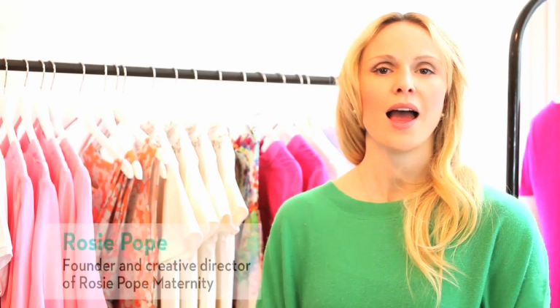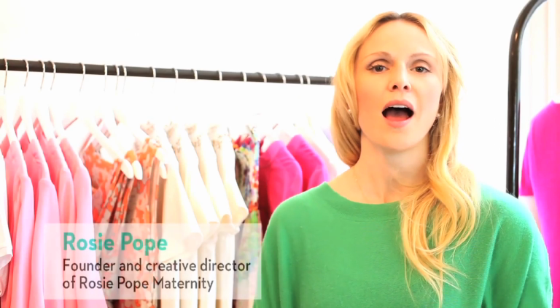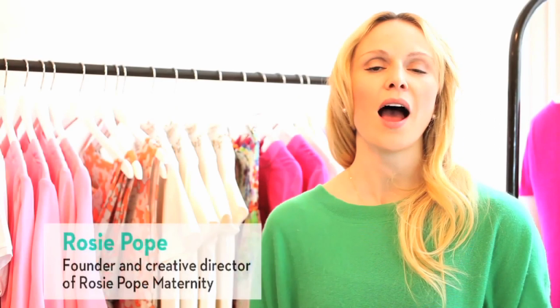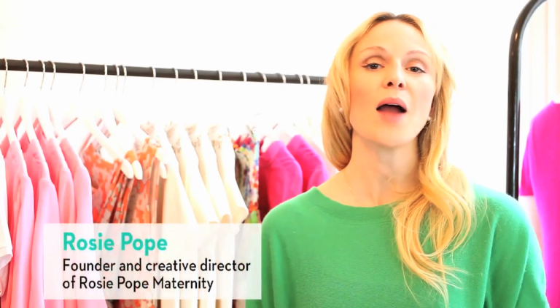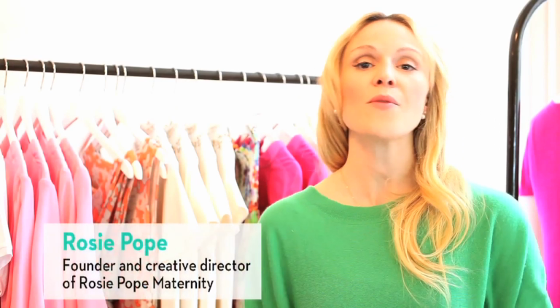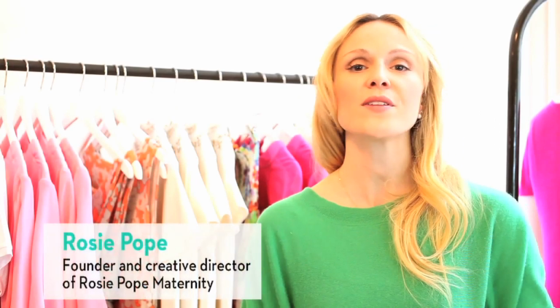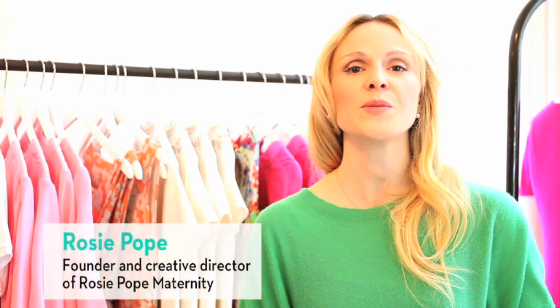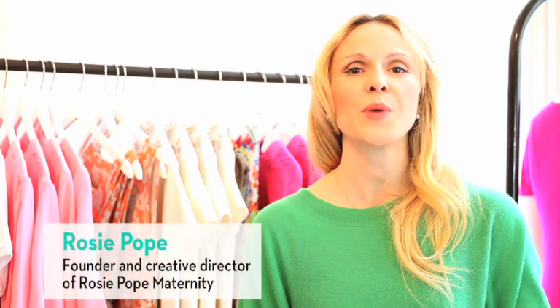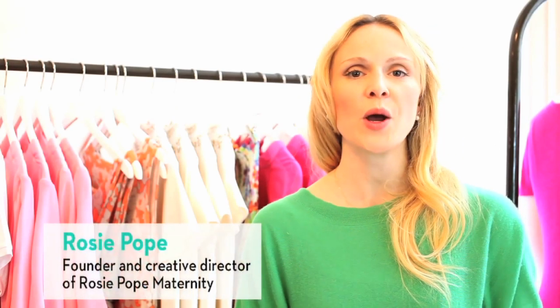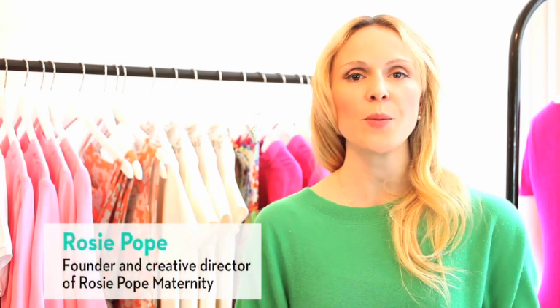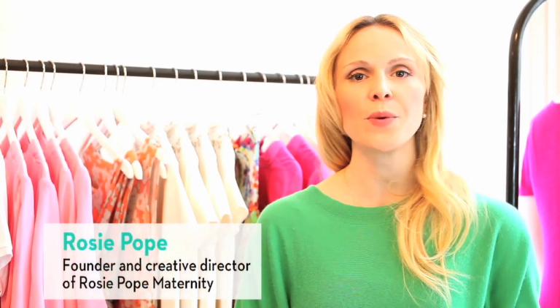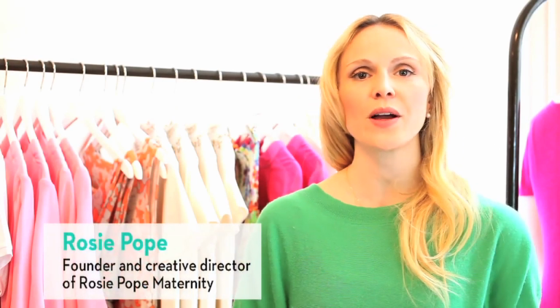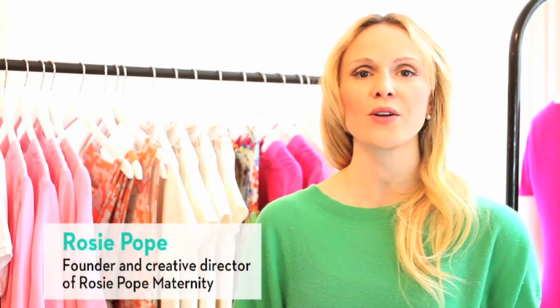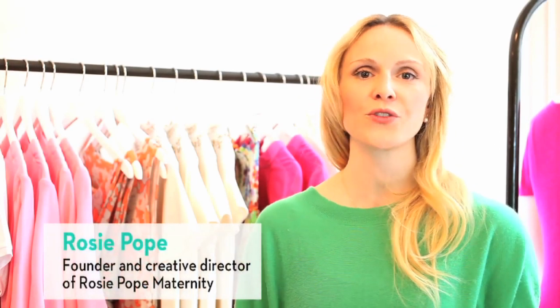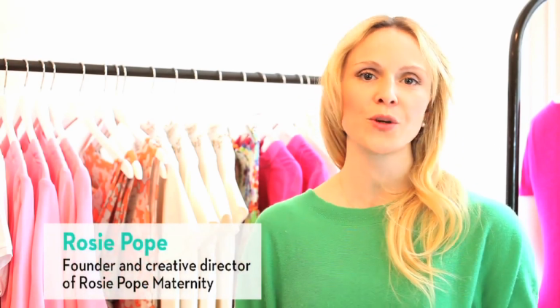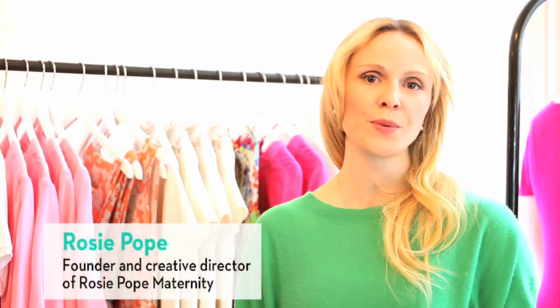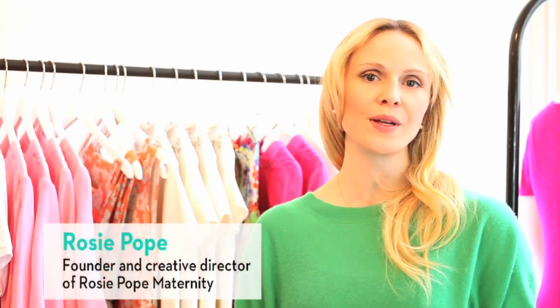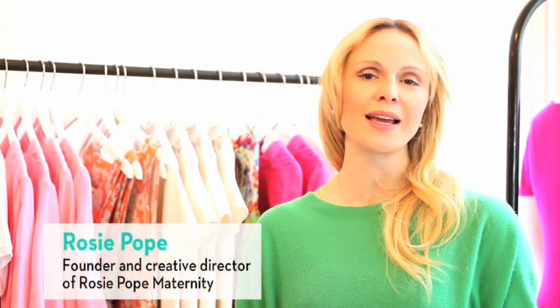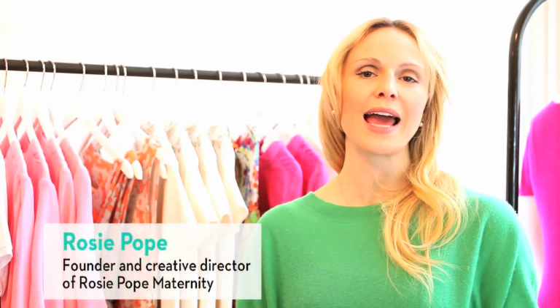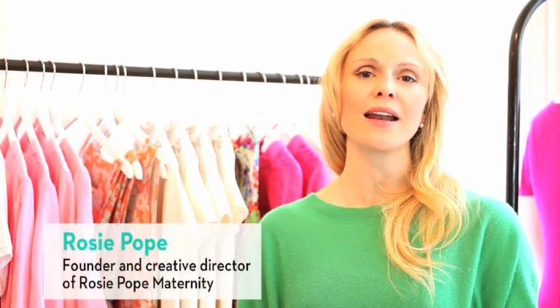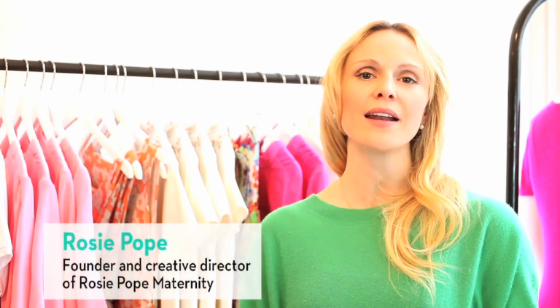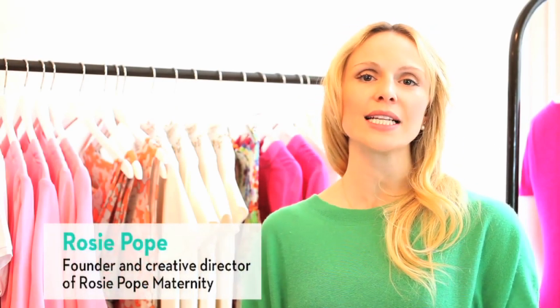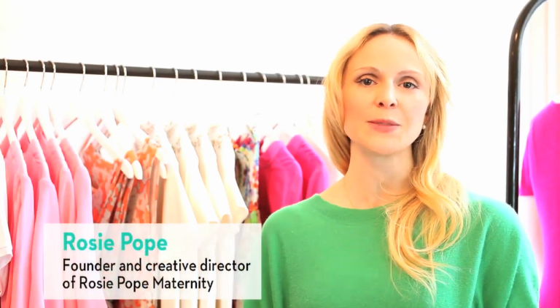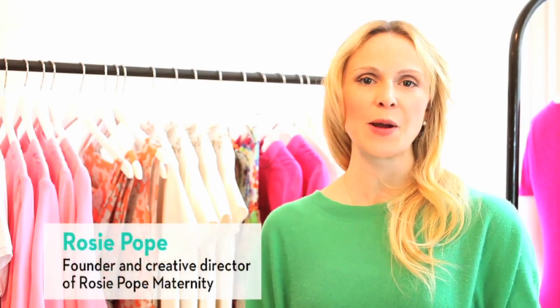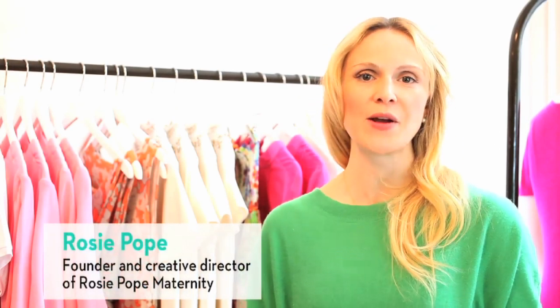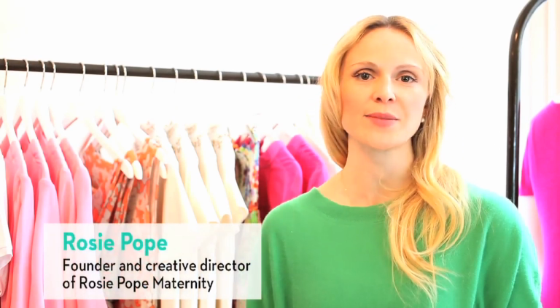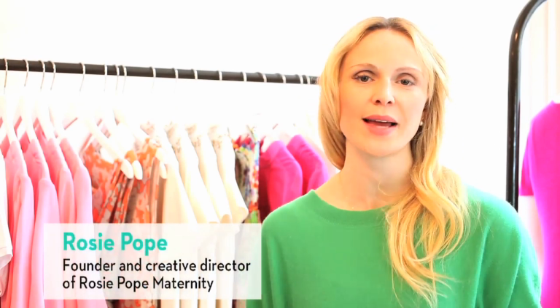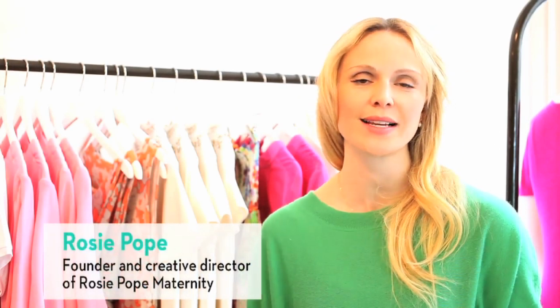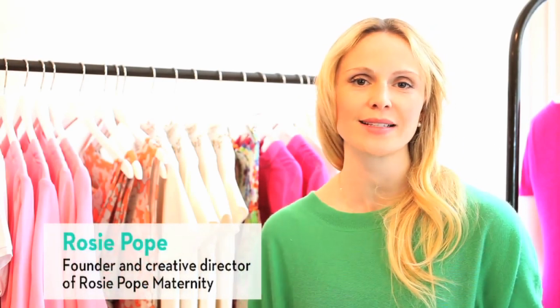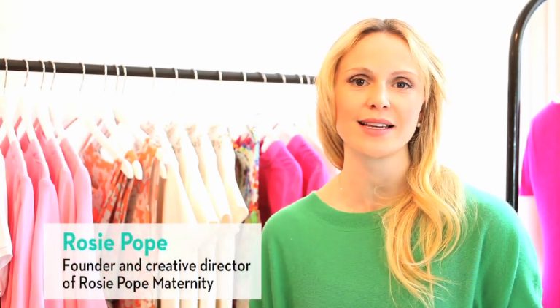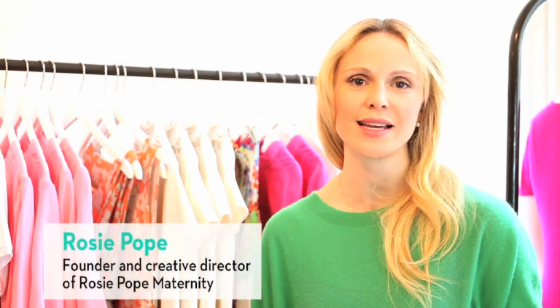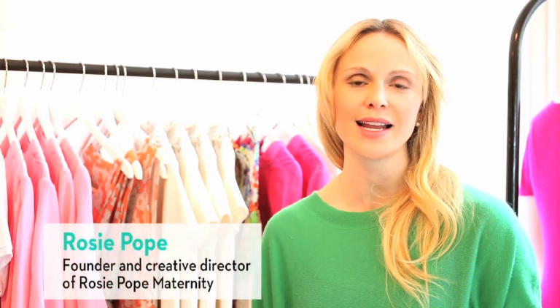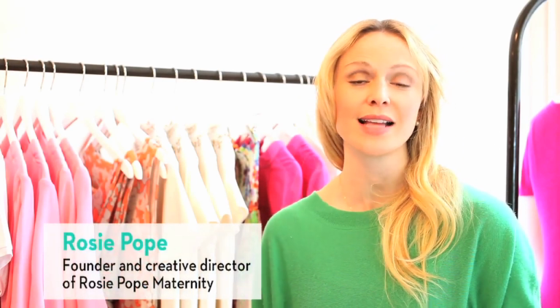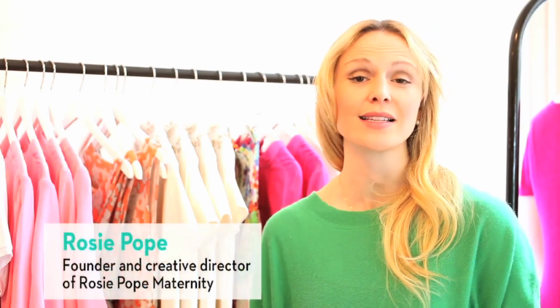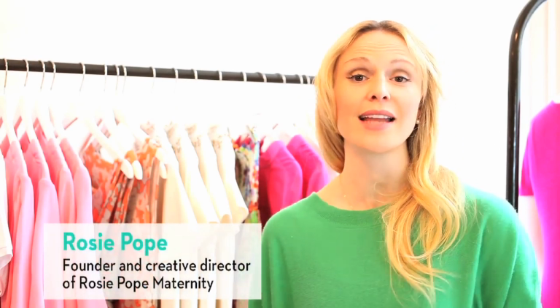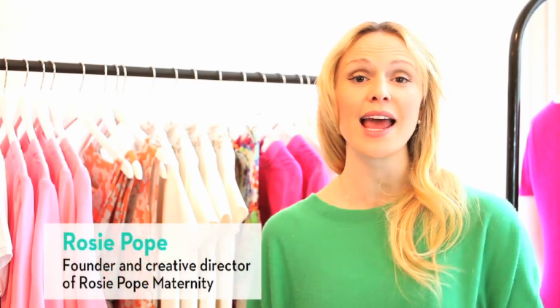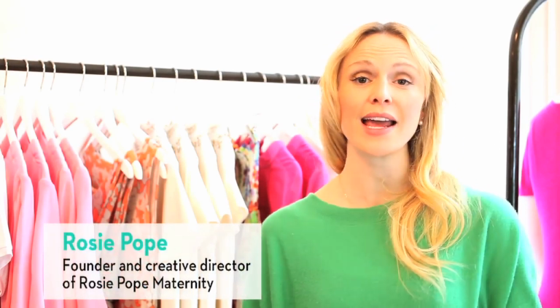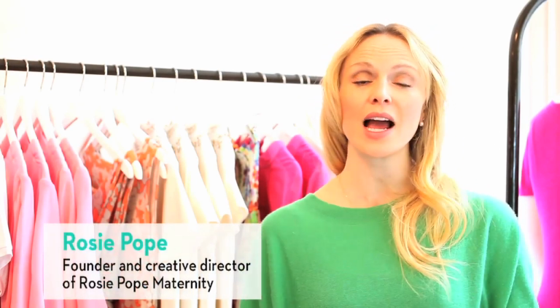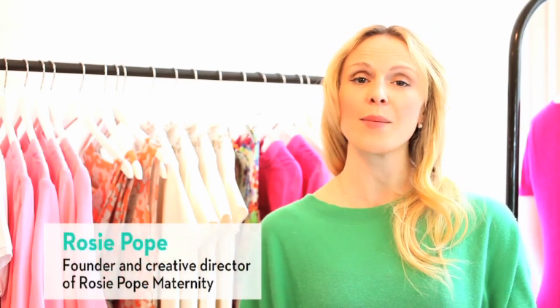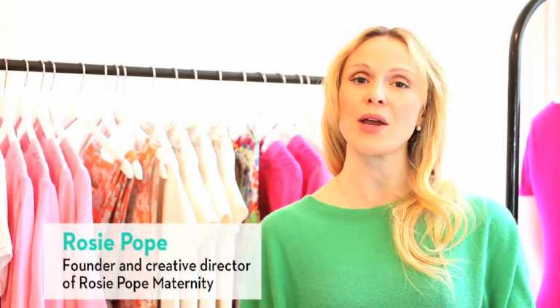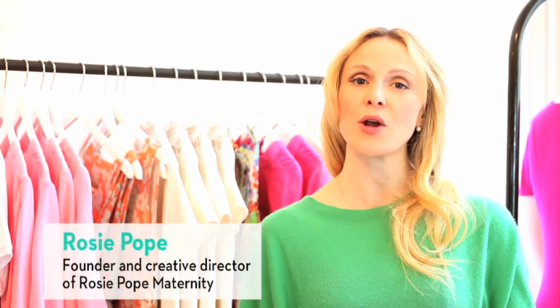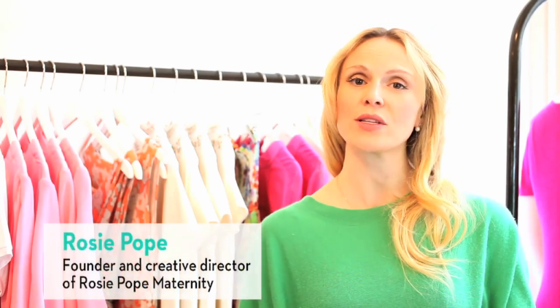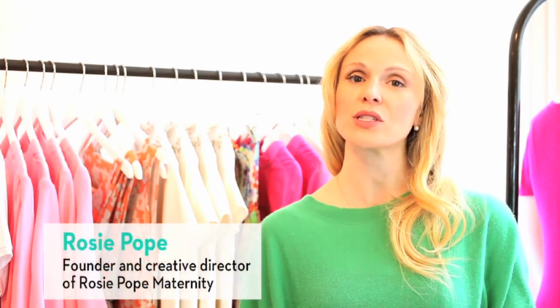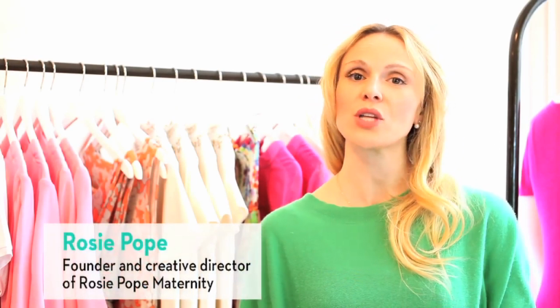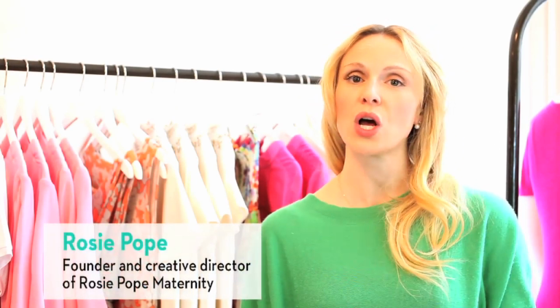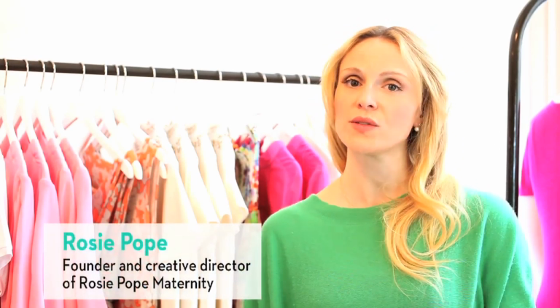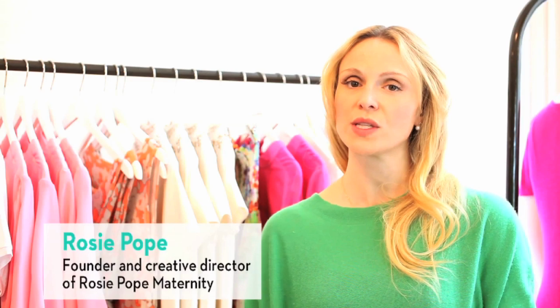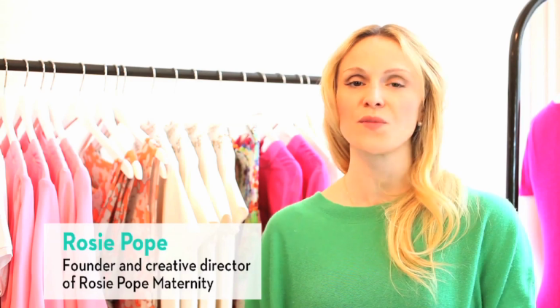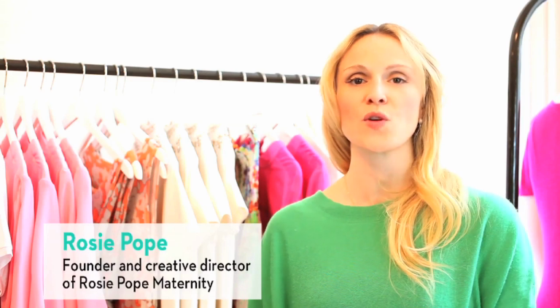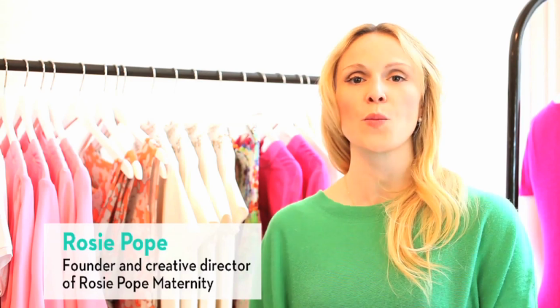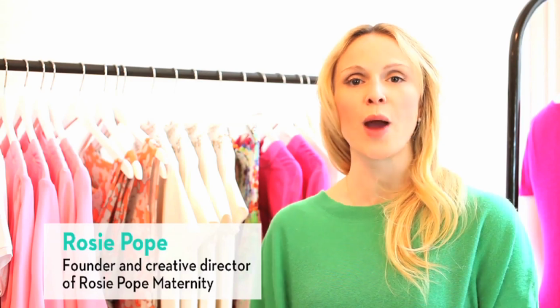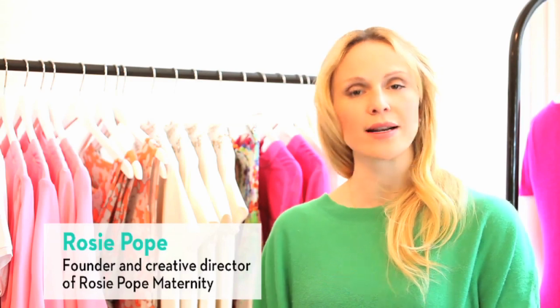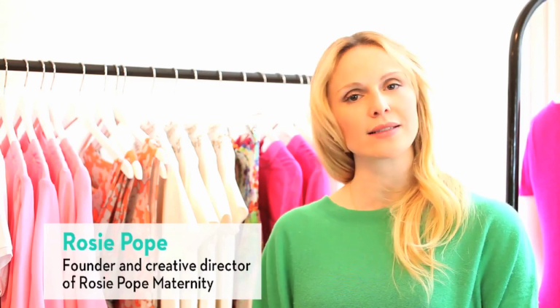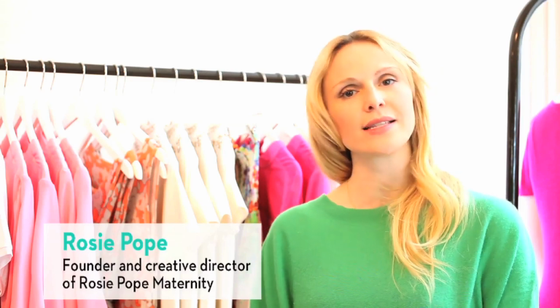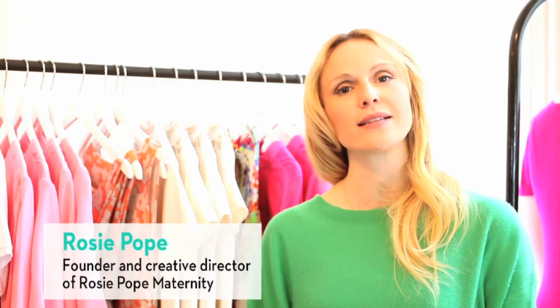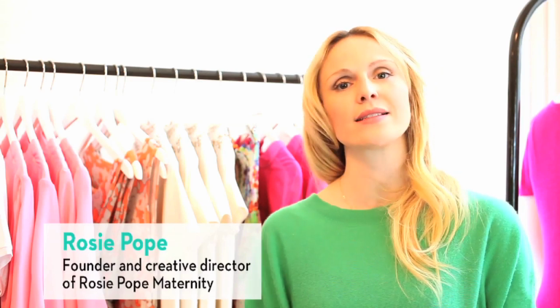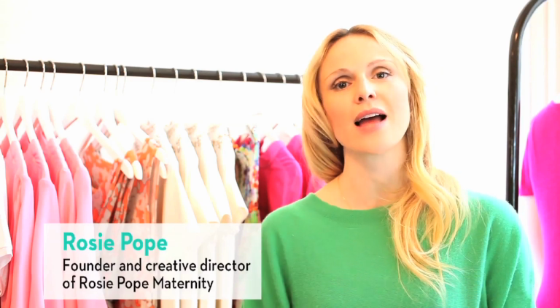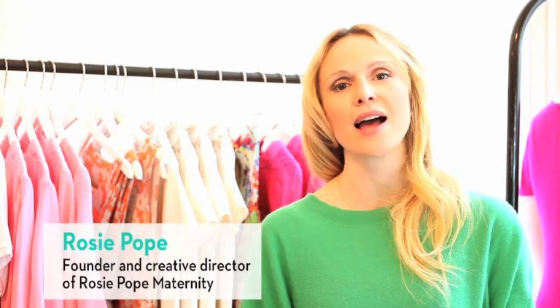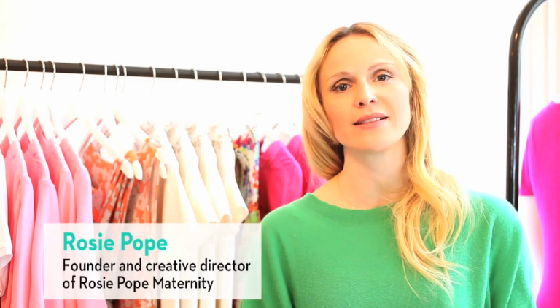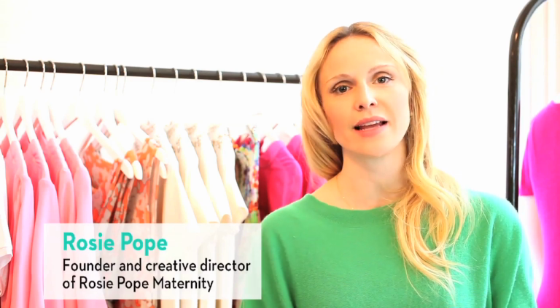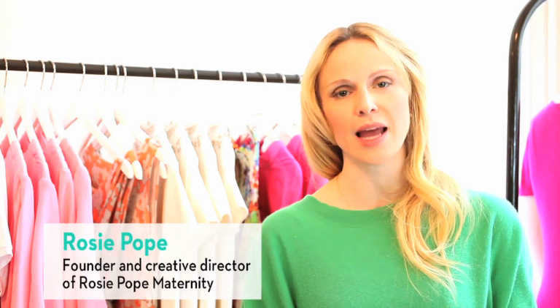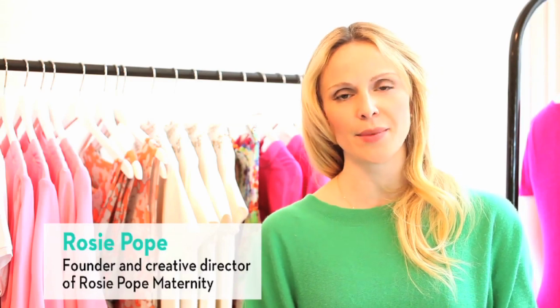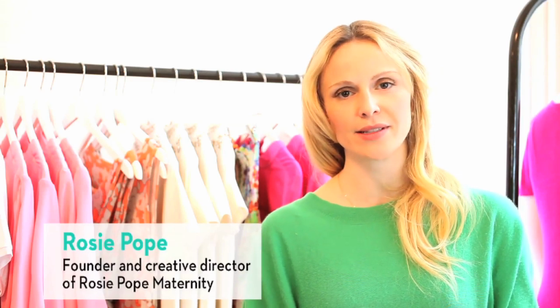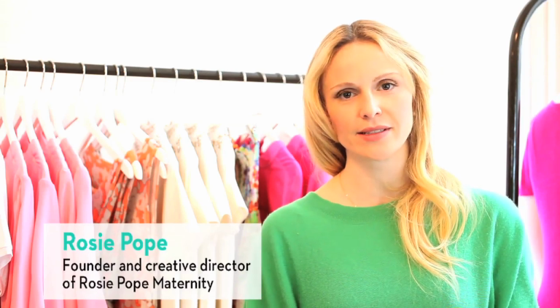I'm Rosie Pope, a contributing editor to Parents Magazine, and today I'm here to solve some of your pregnancy style dilemmas.